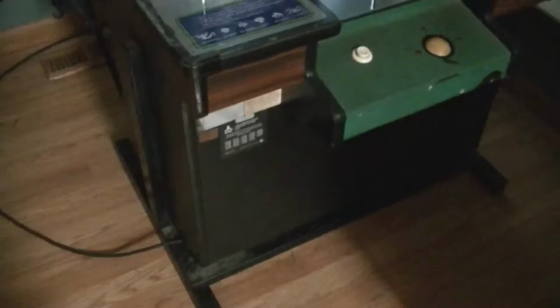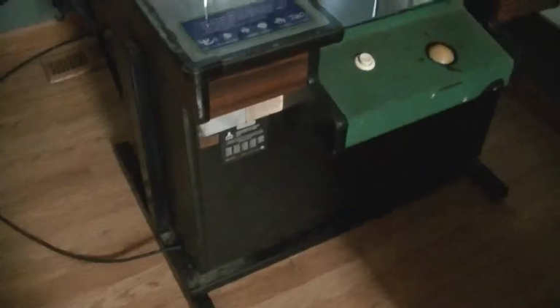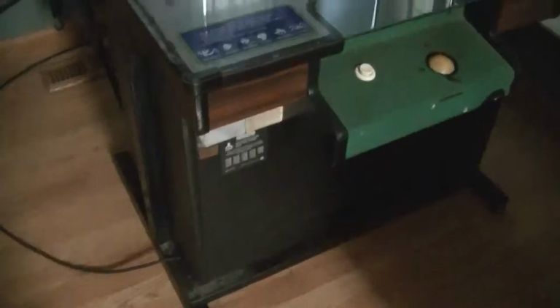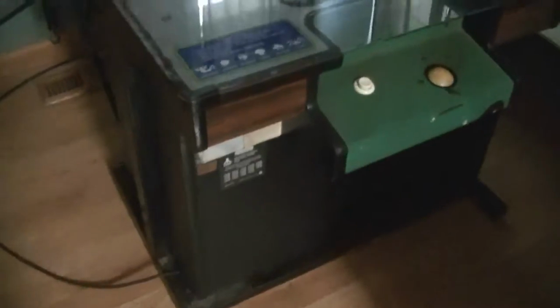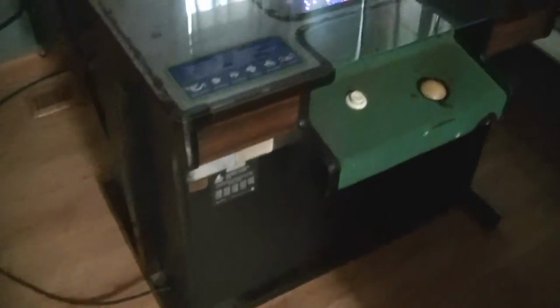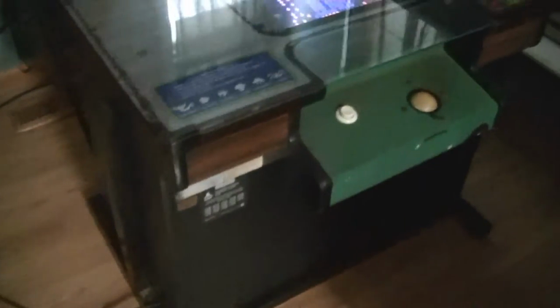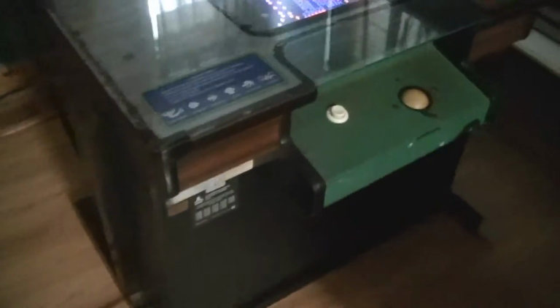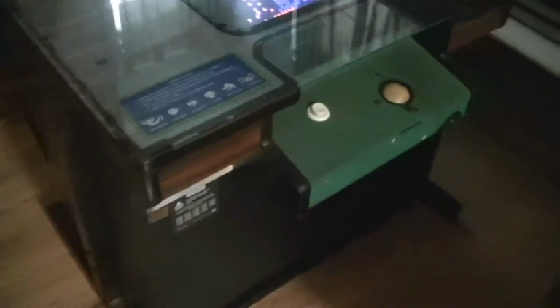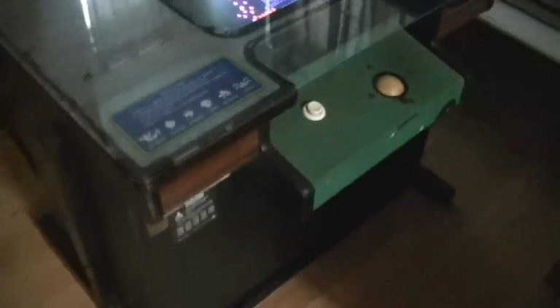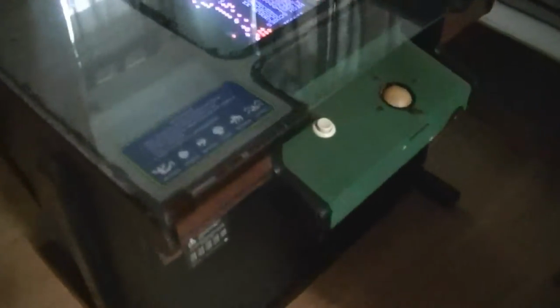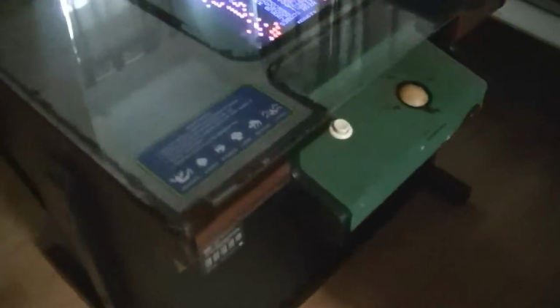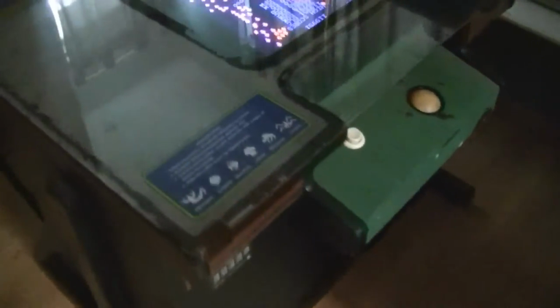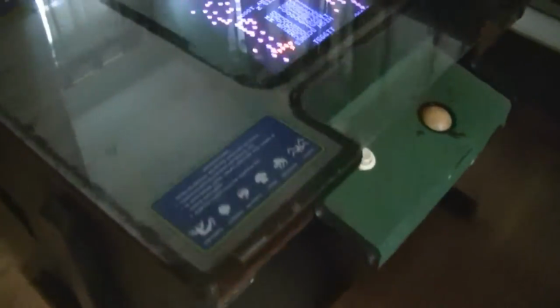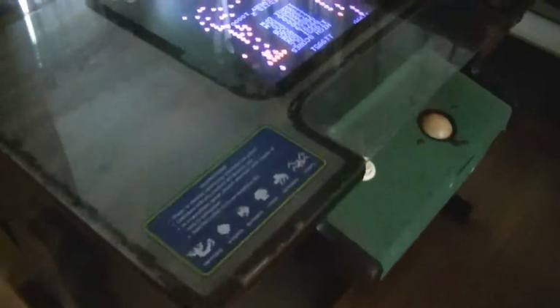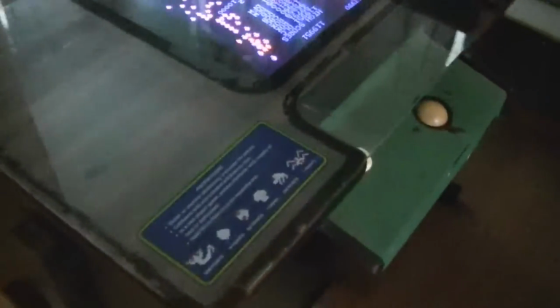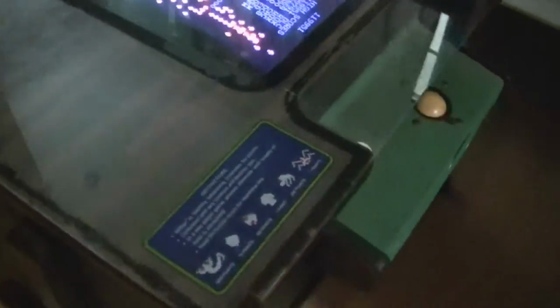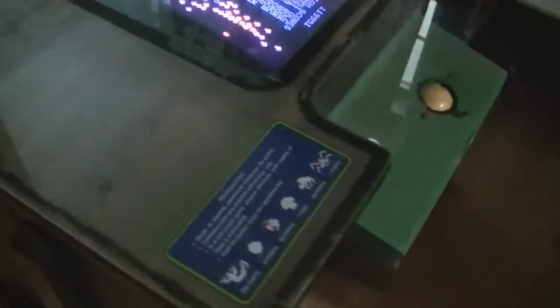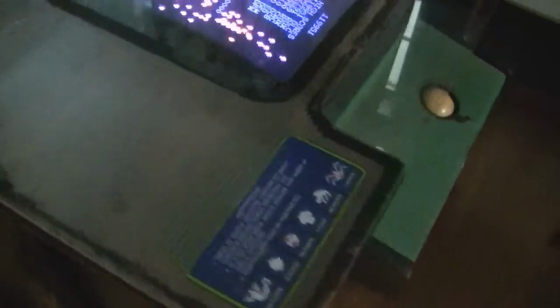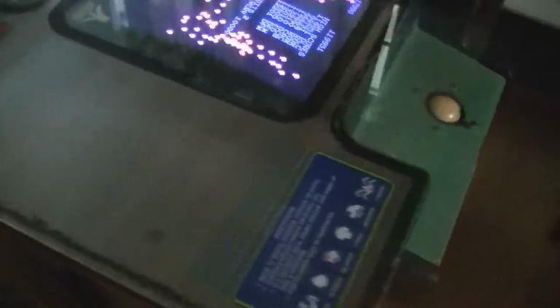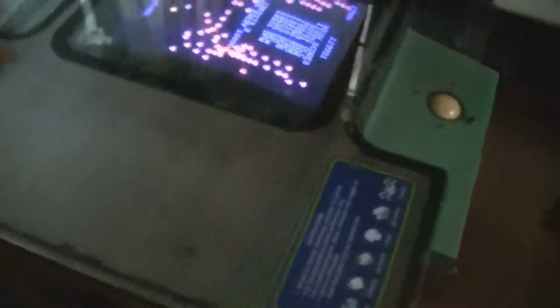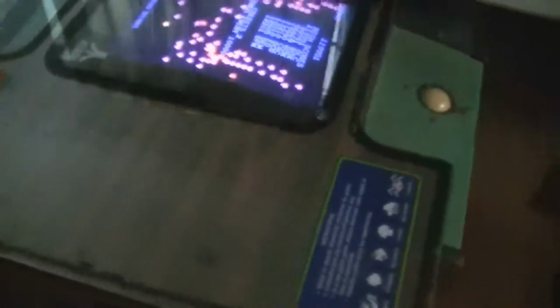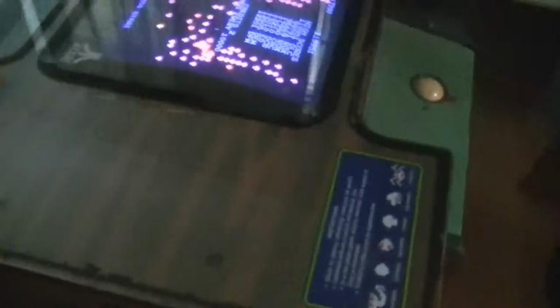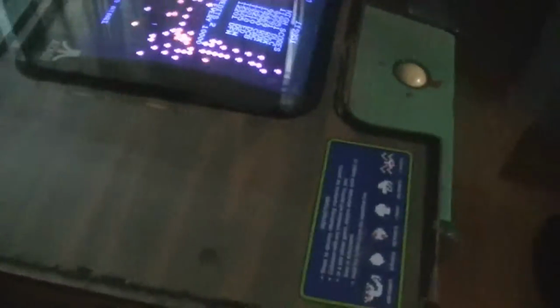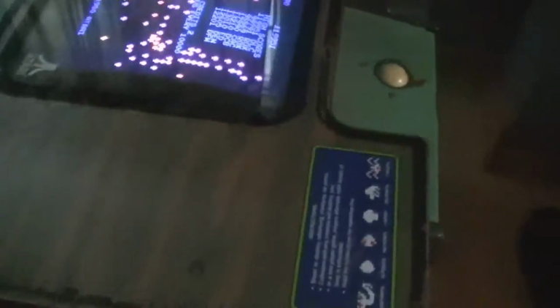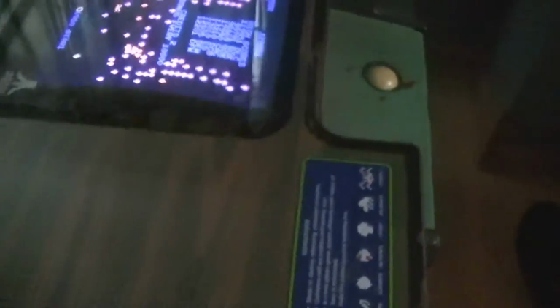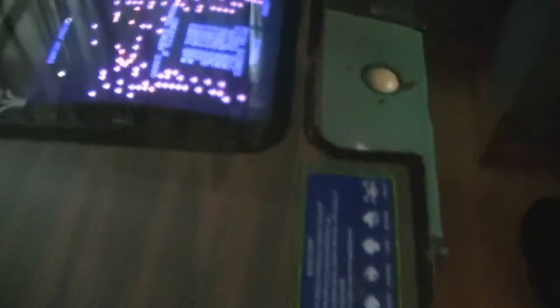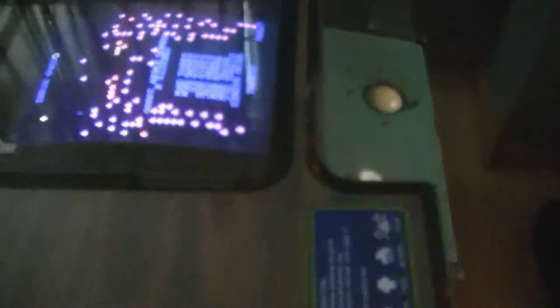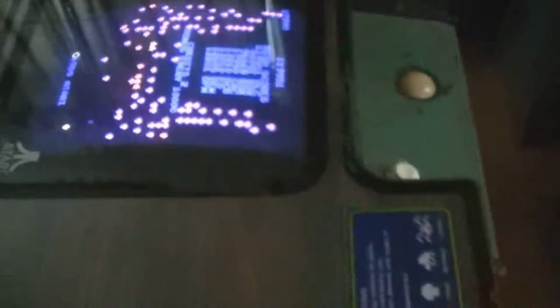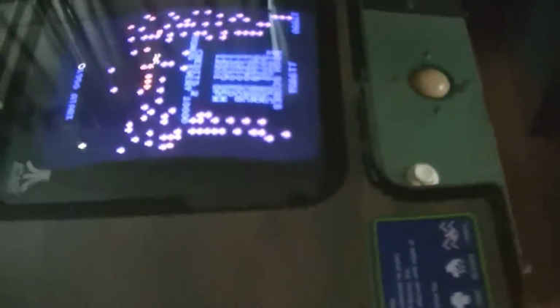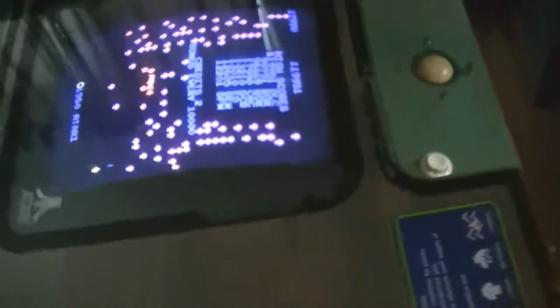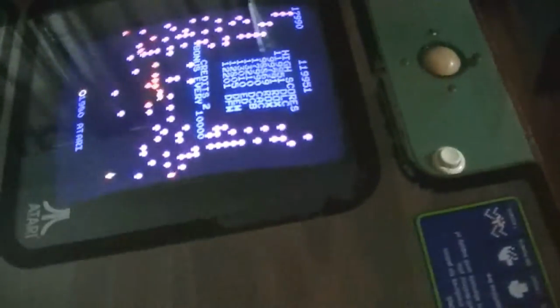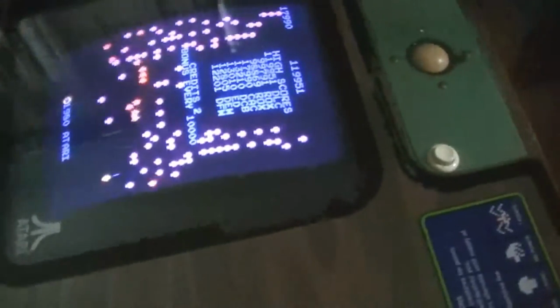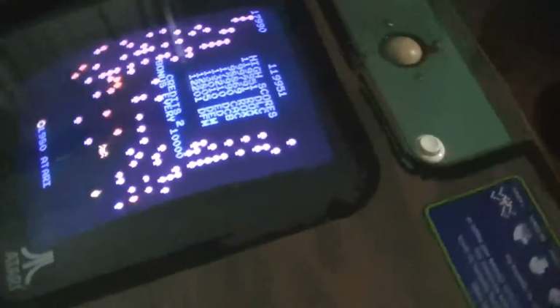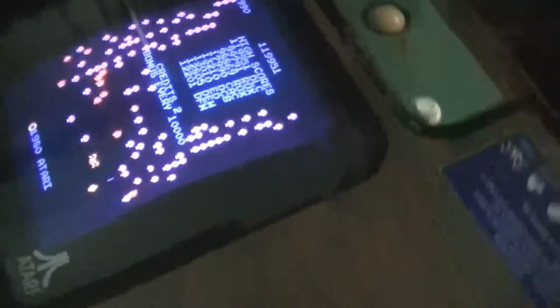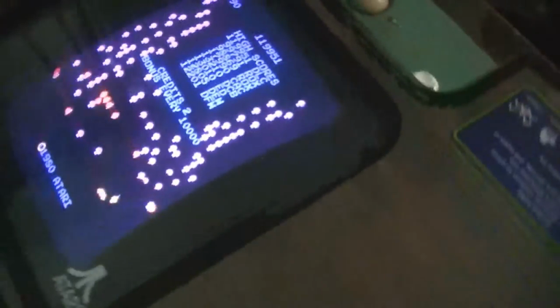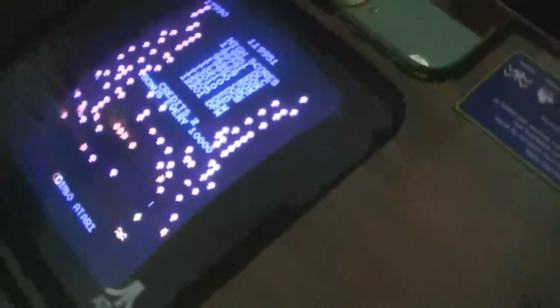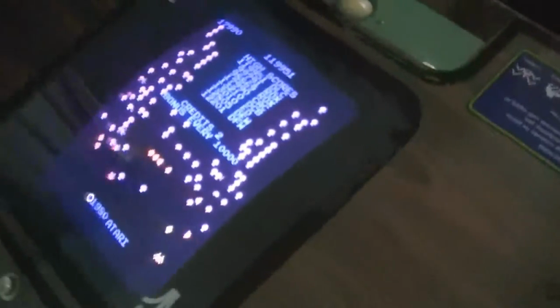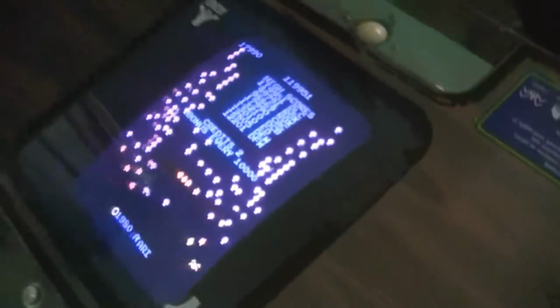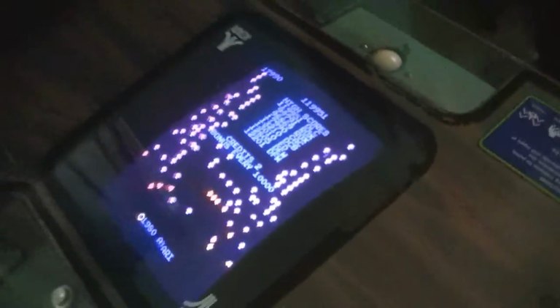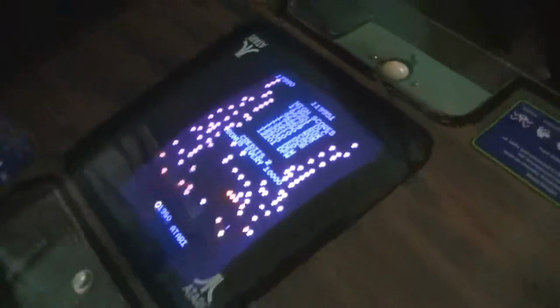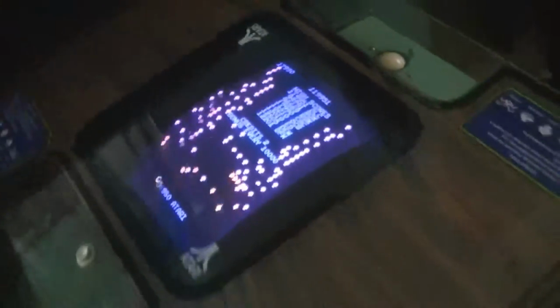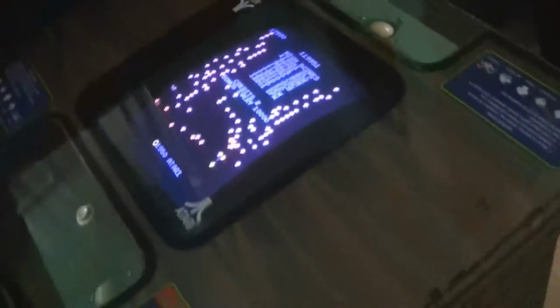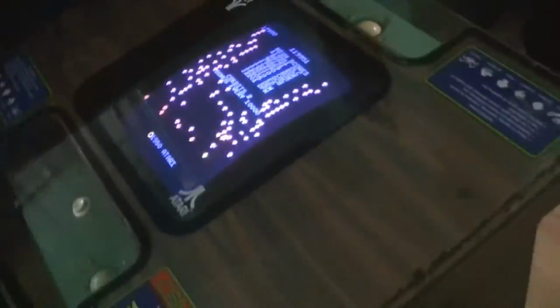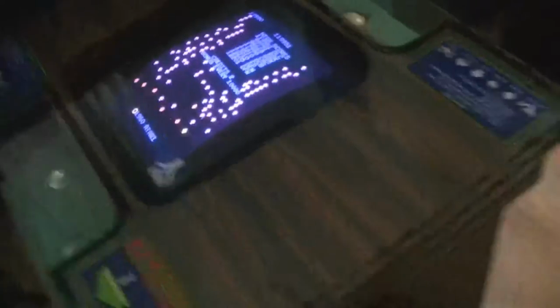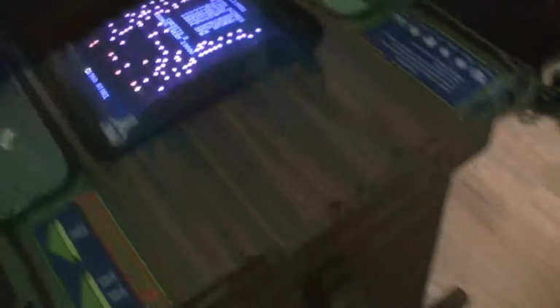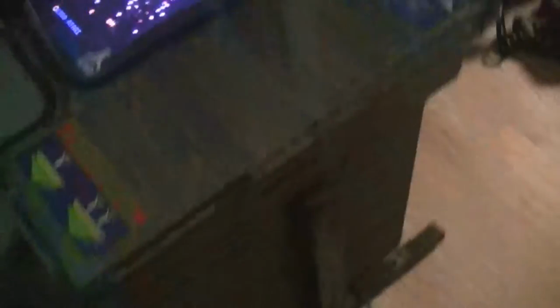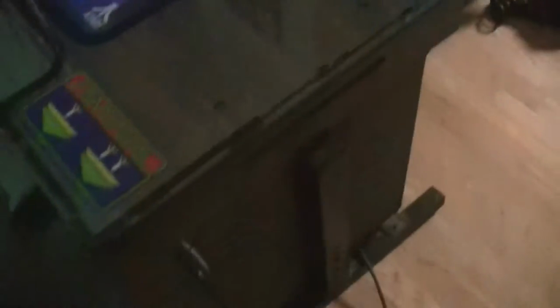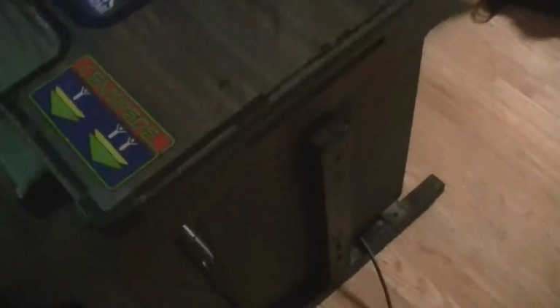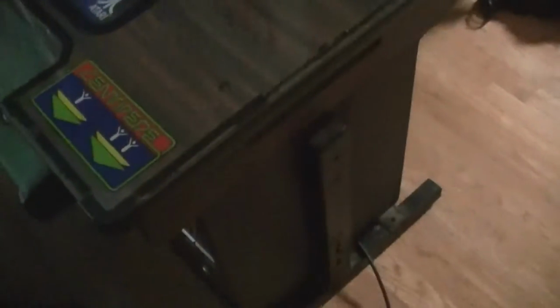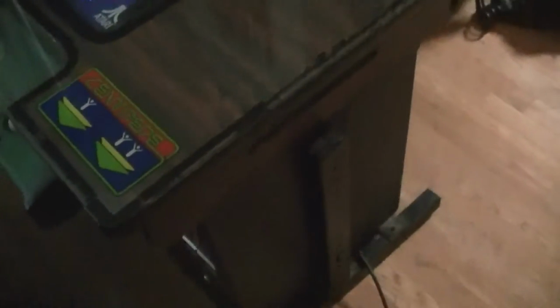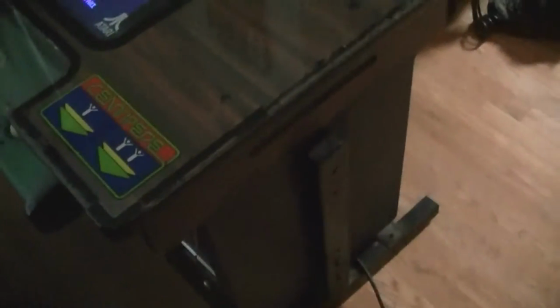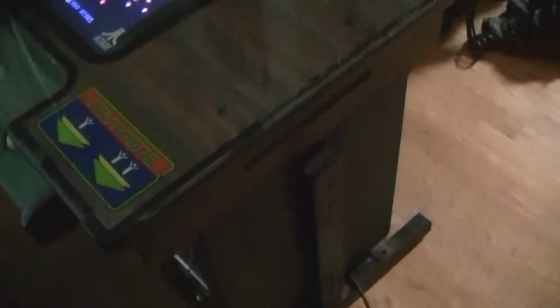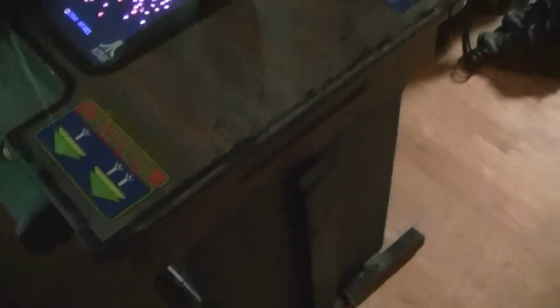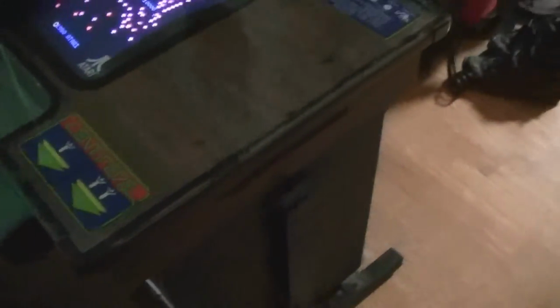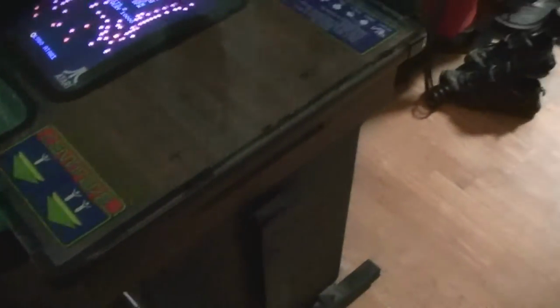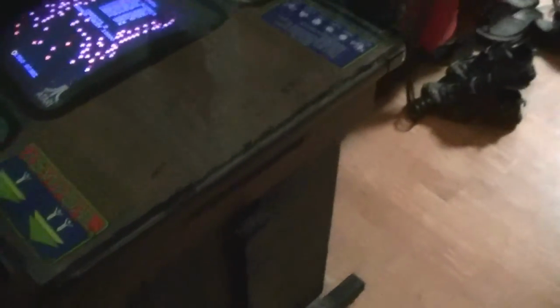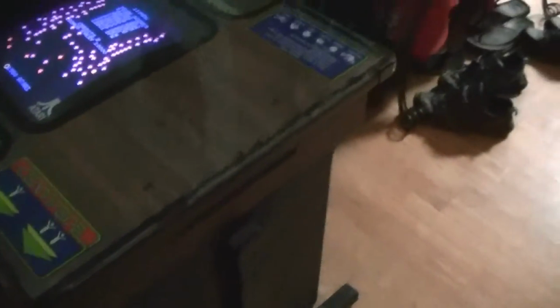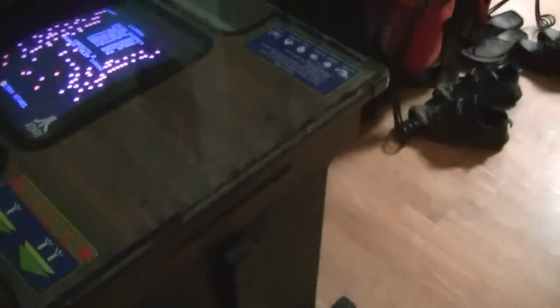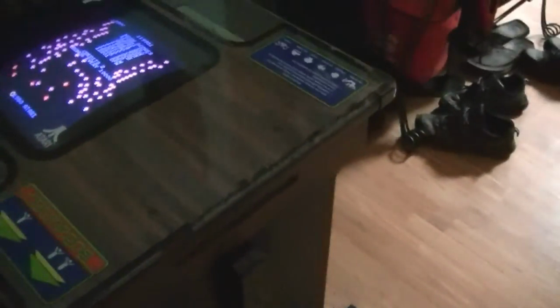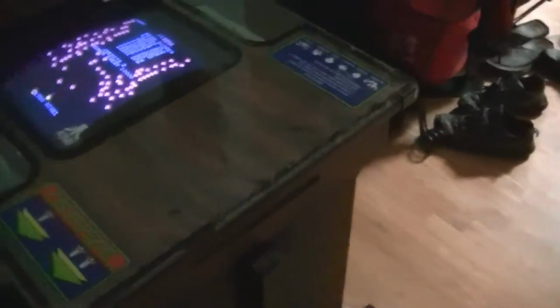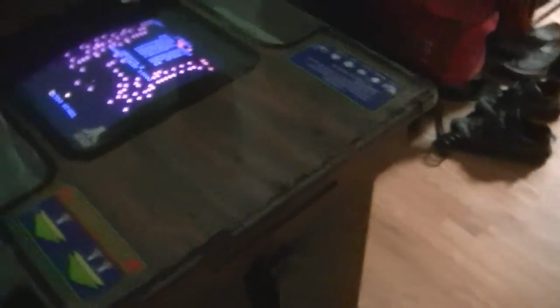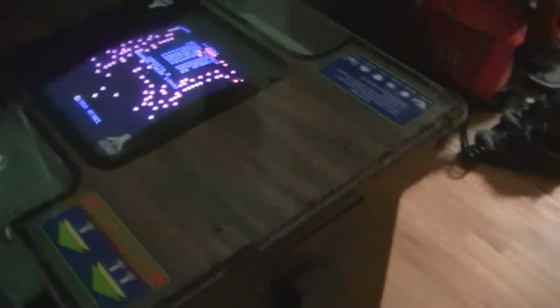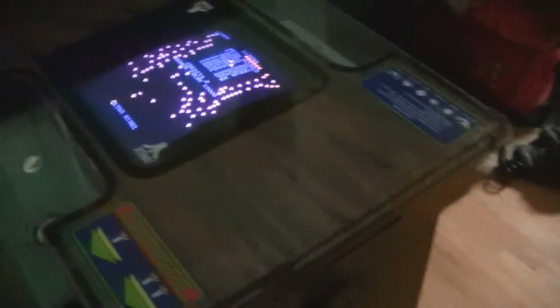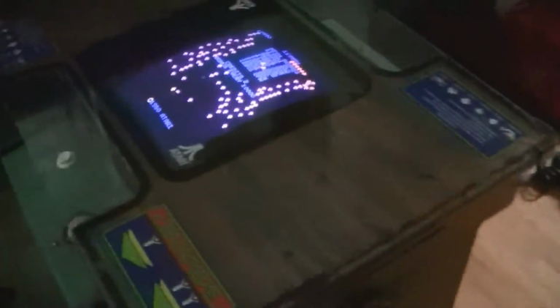Alright, check this out. I just got this the other day — got a brand new, to me anyway, cocktail Centipede.